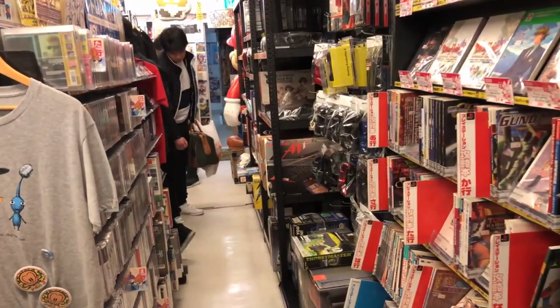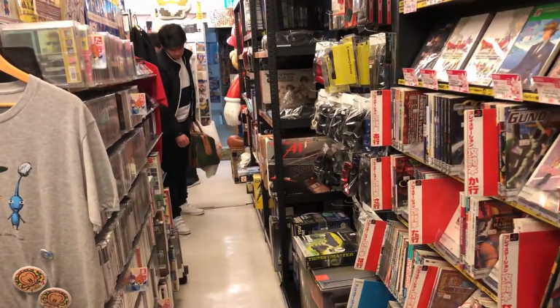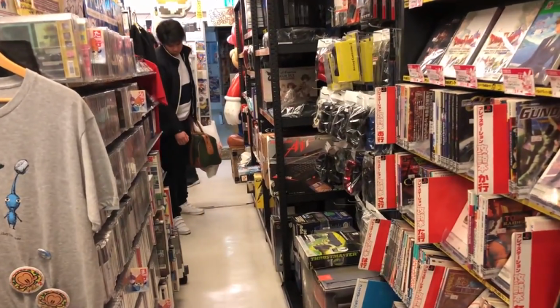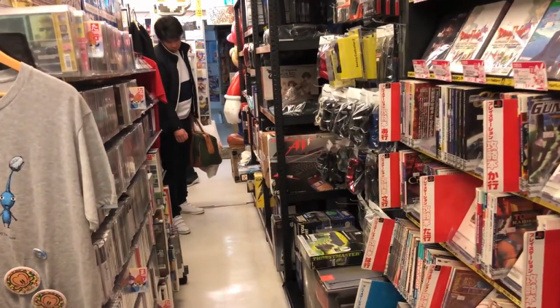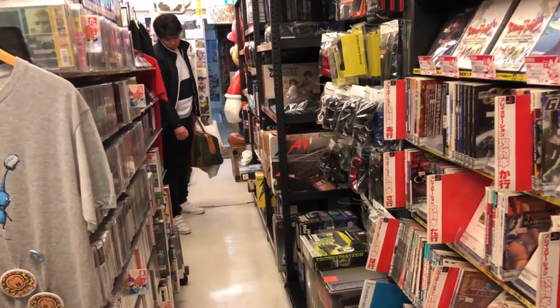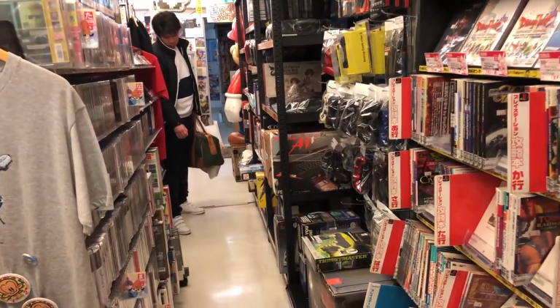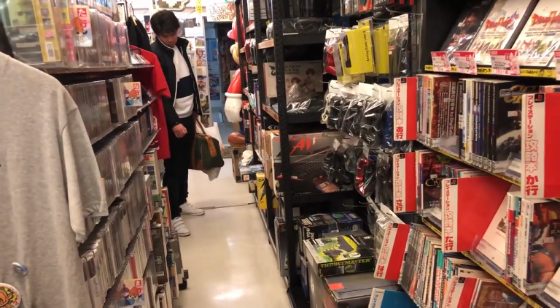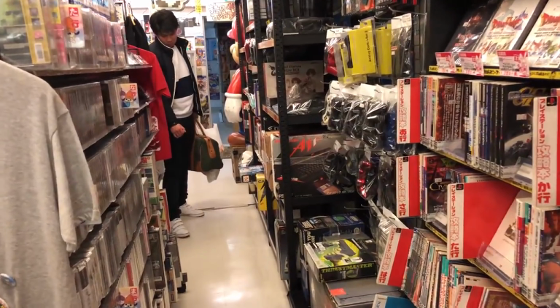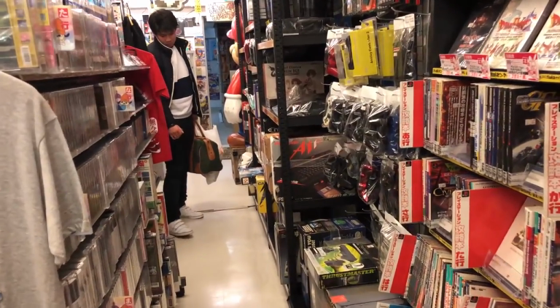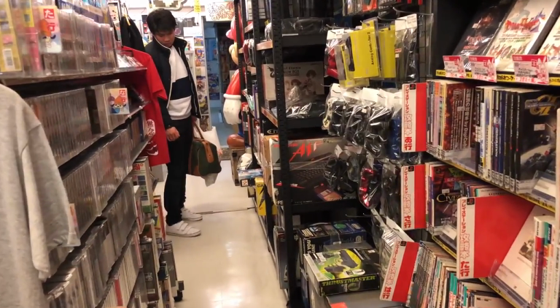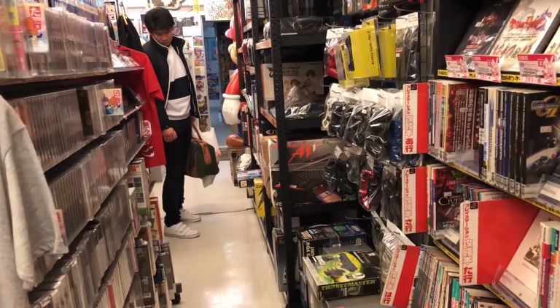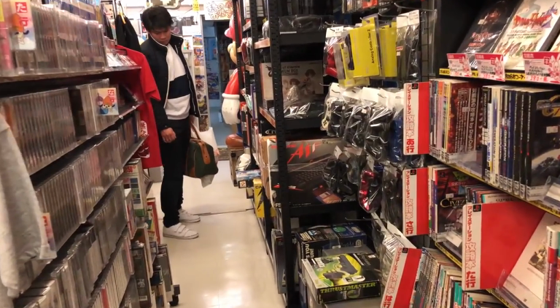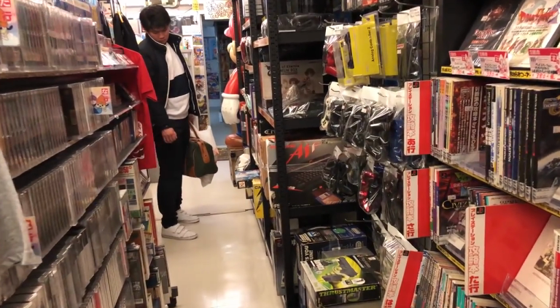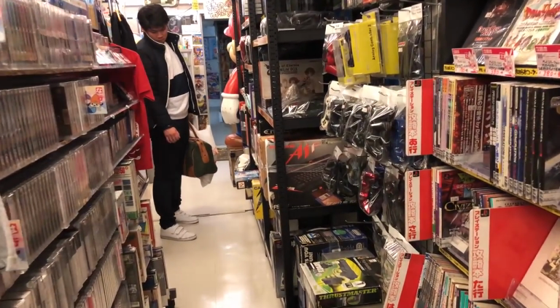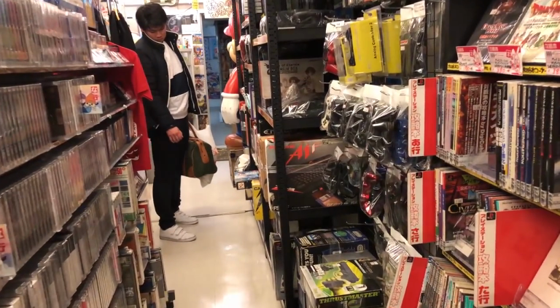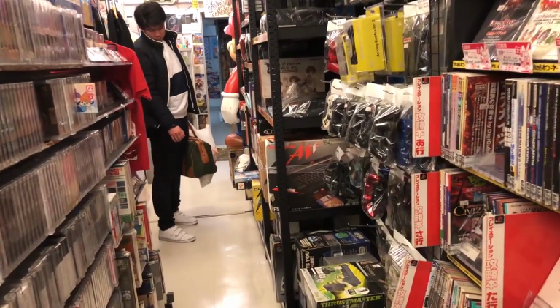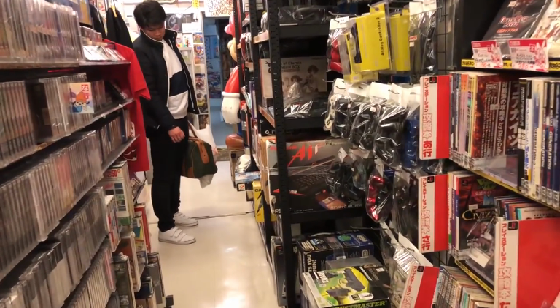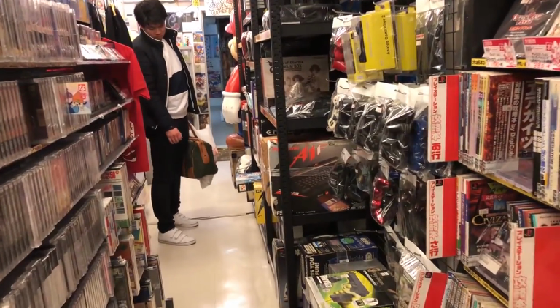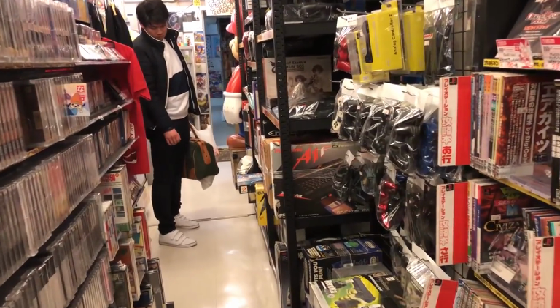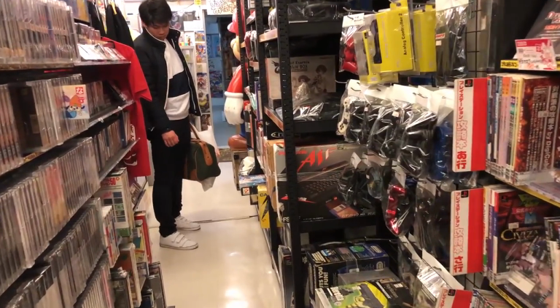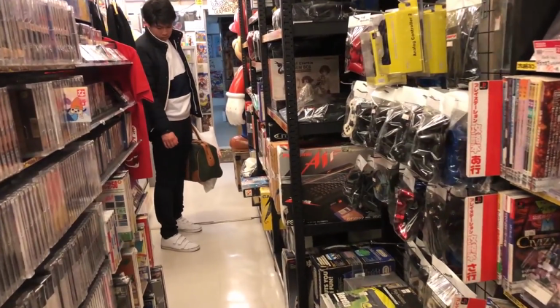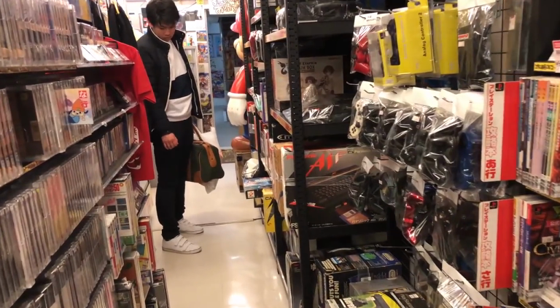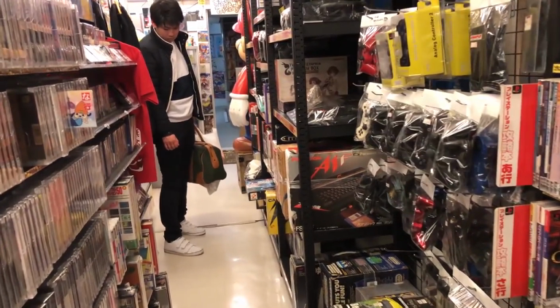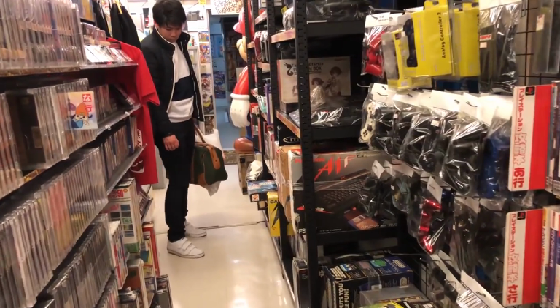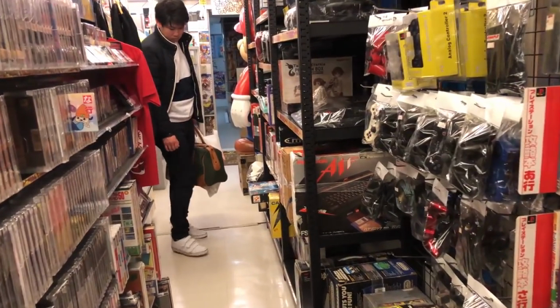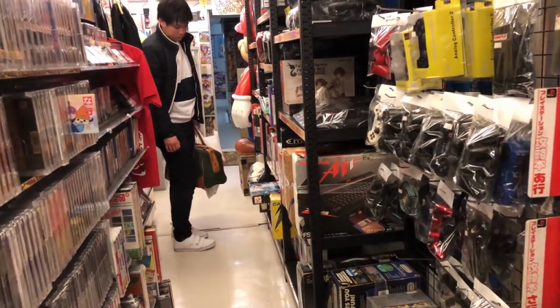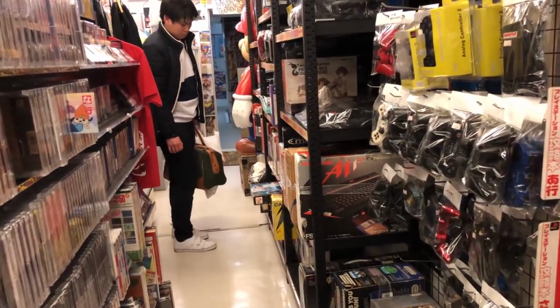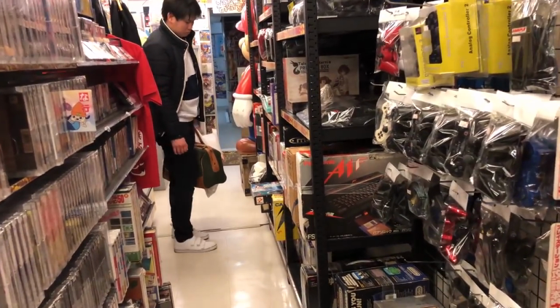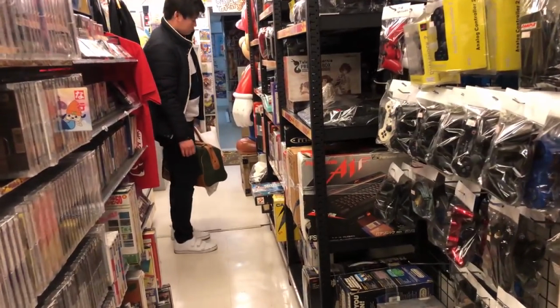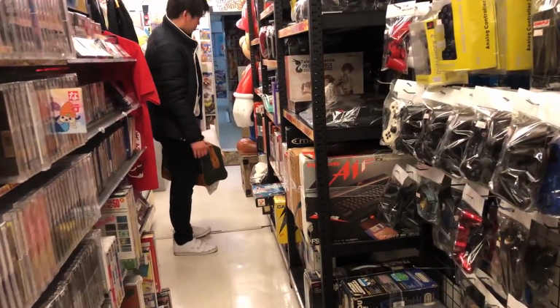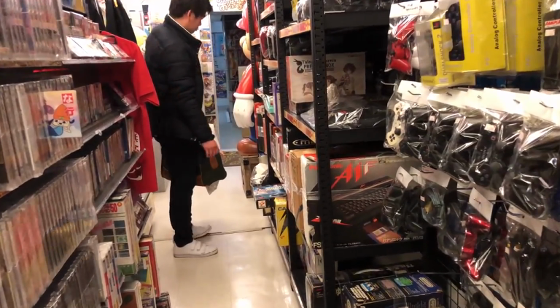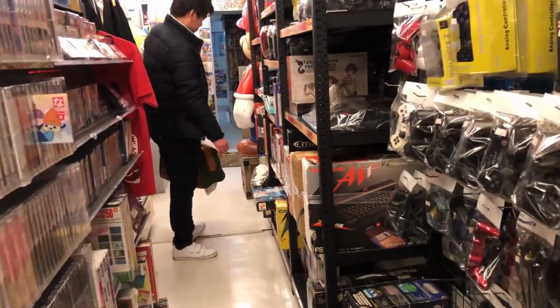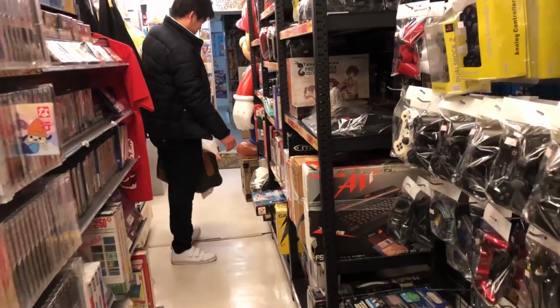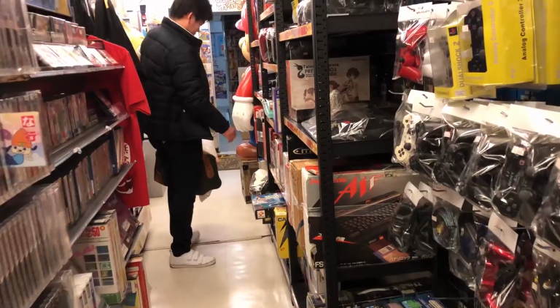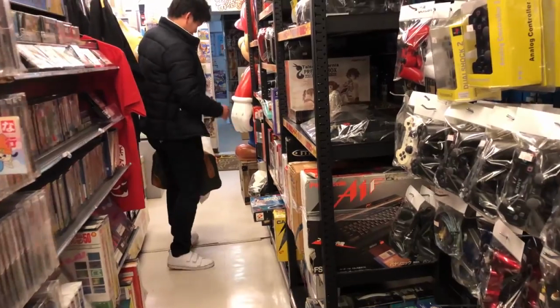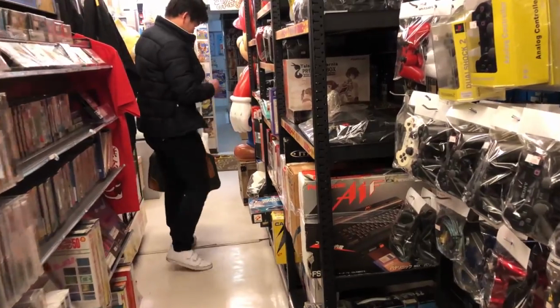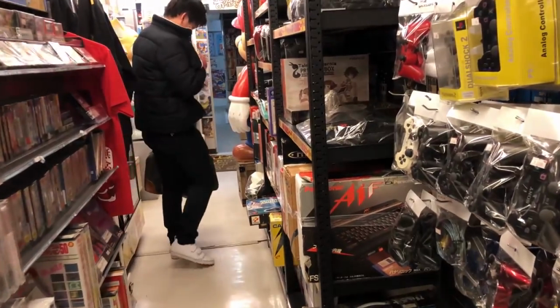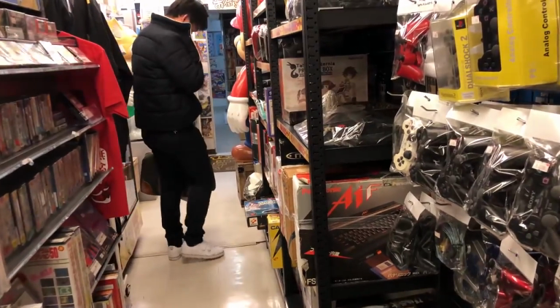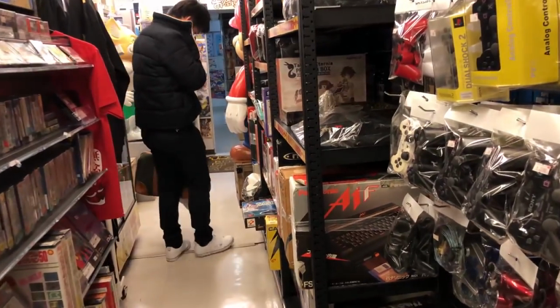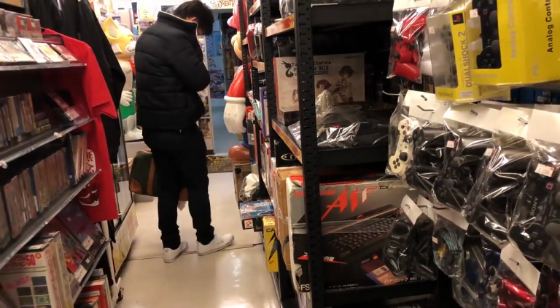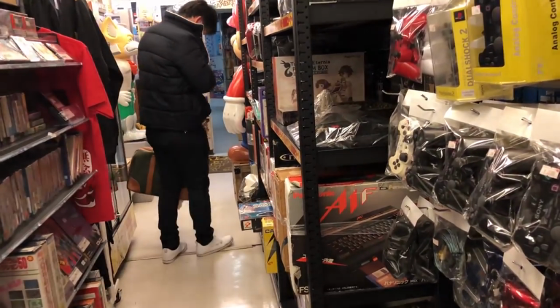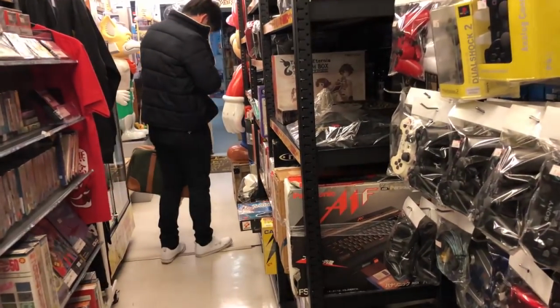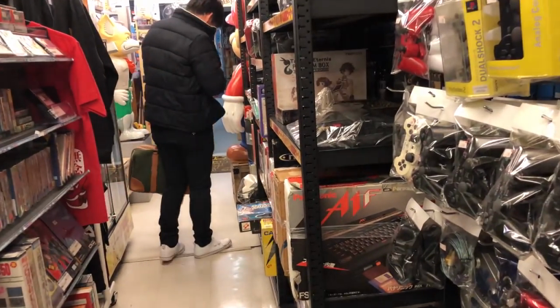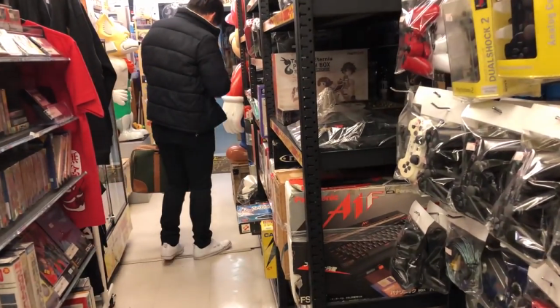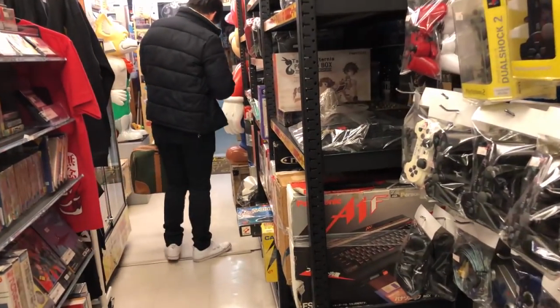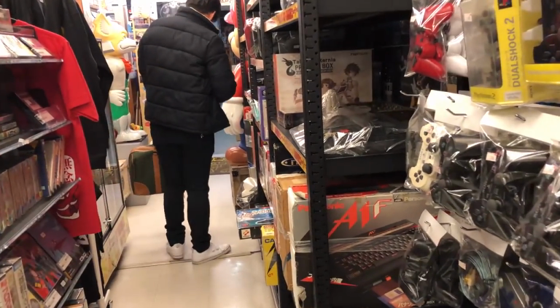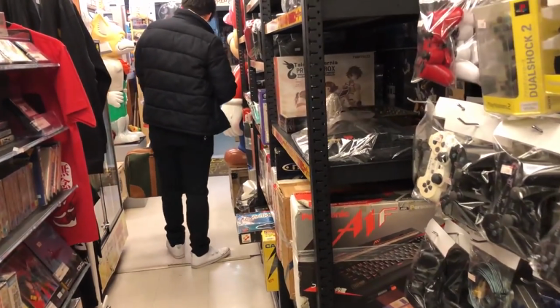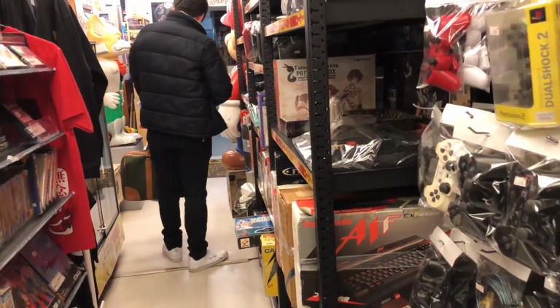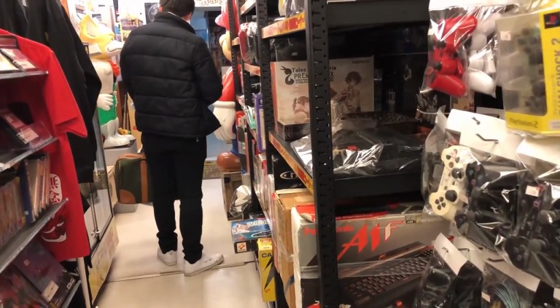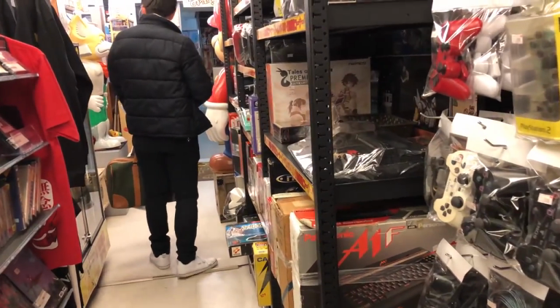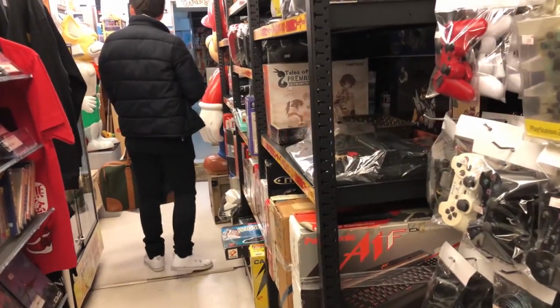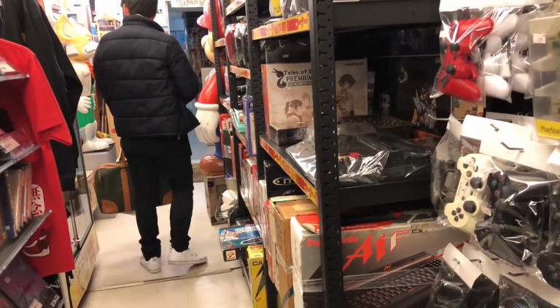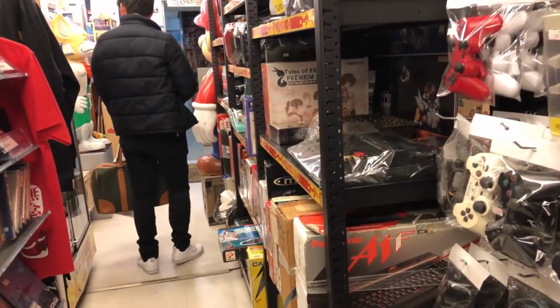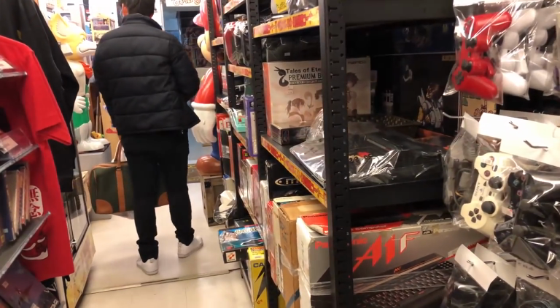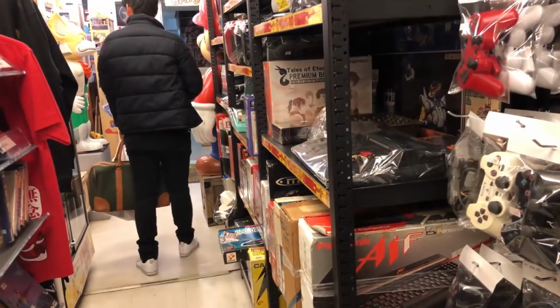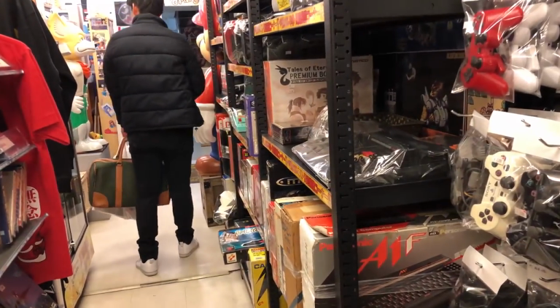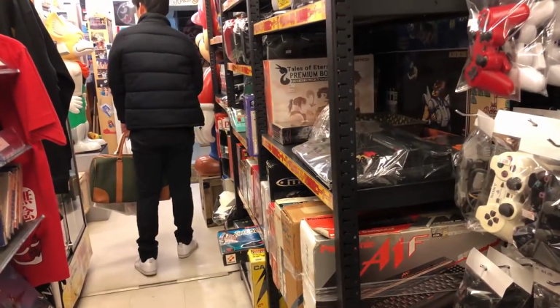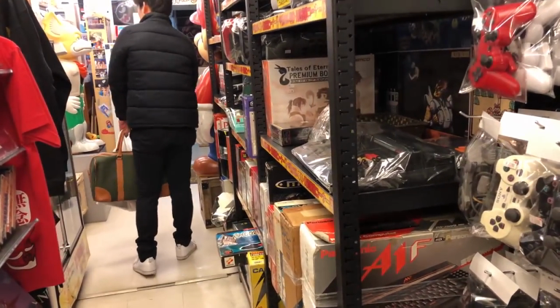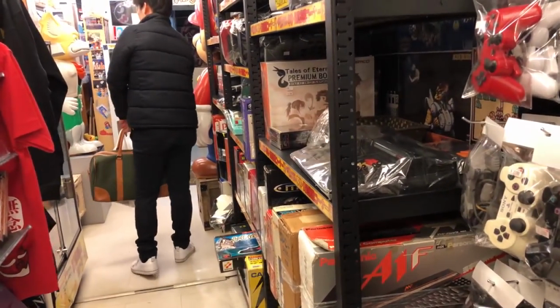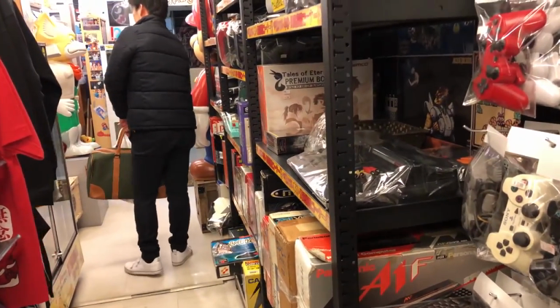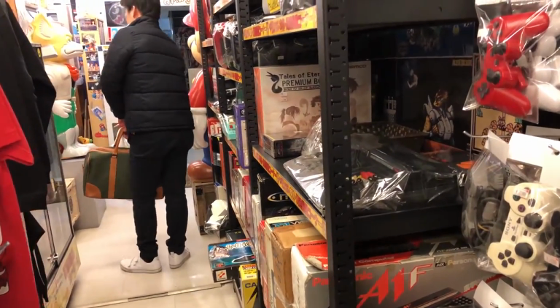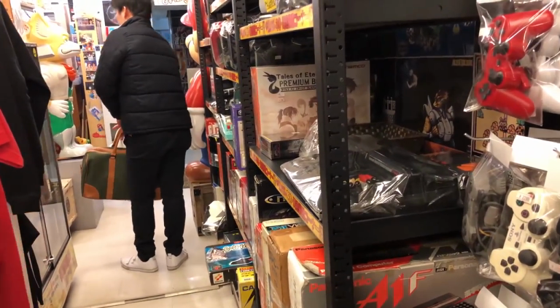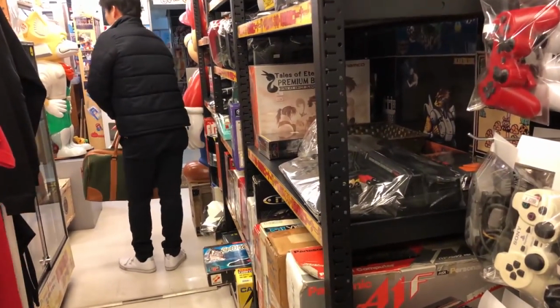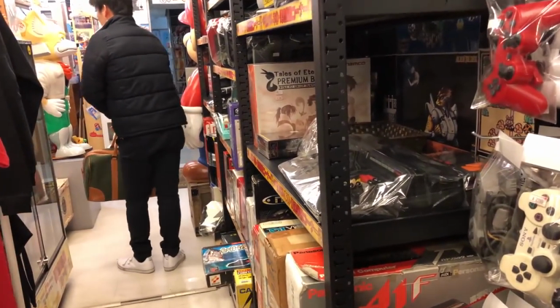Some unique finds include the Nintendo 64DD and a boxed Atari Jaguar.